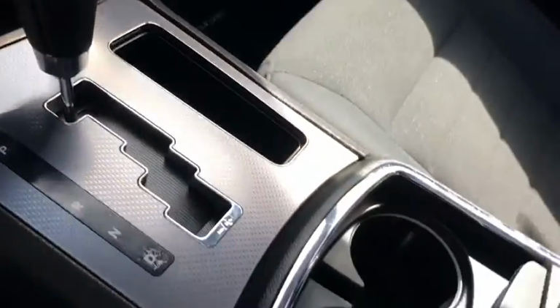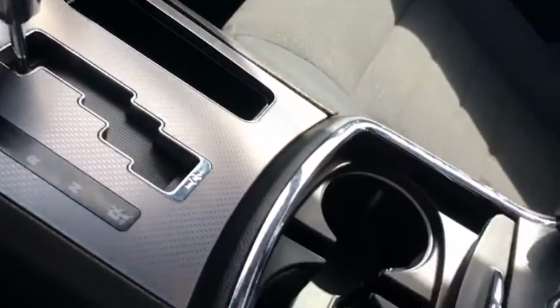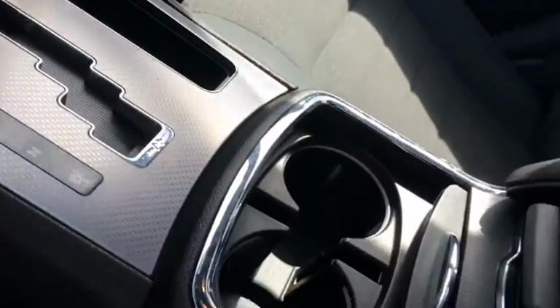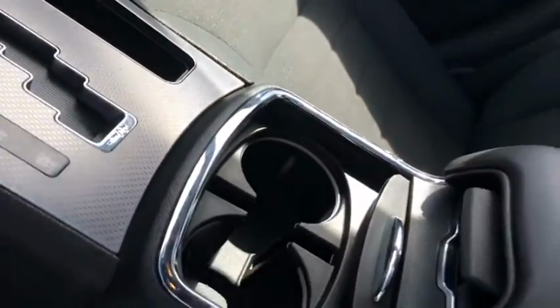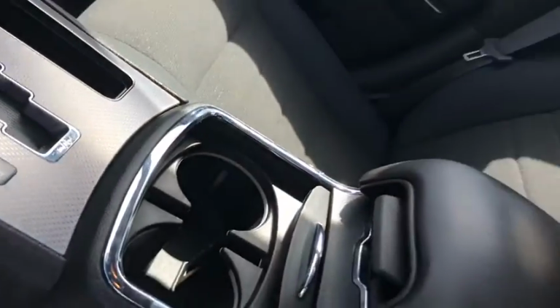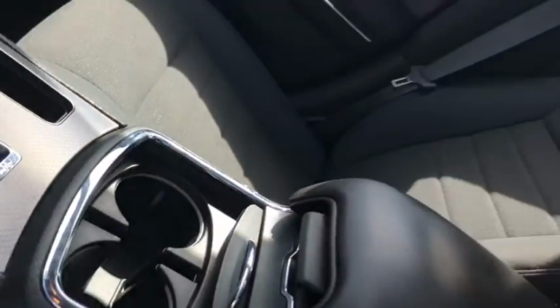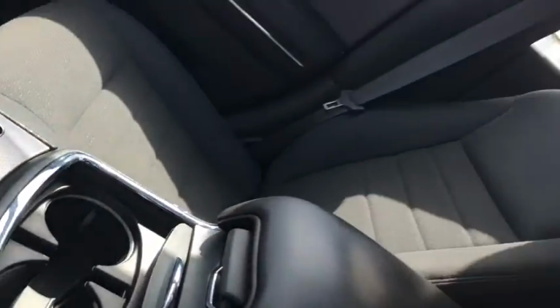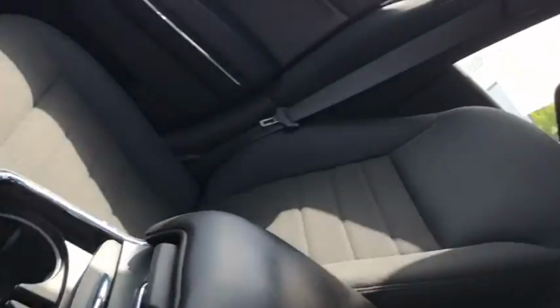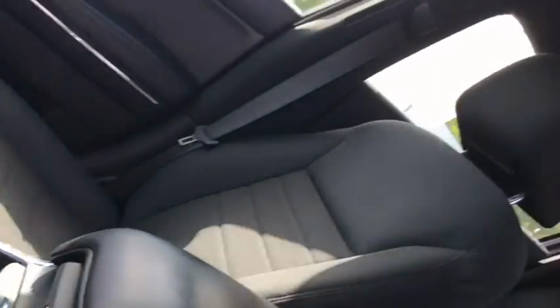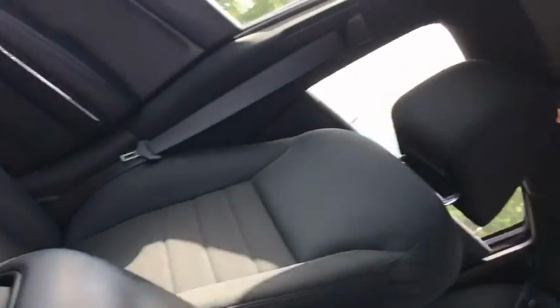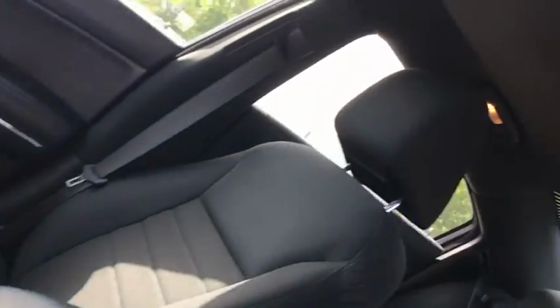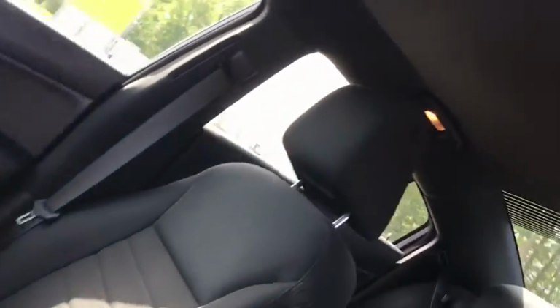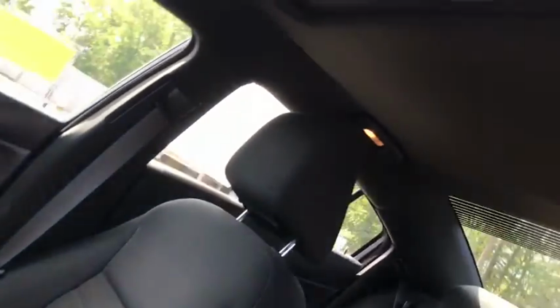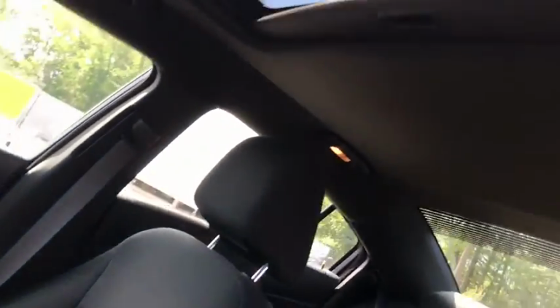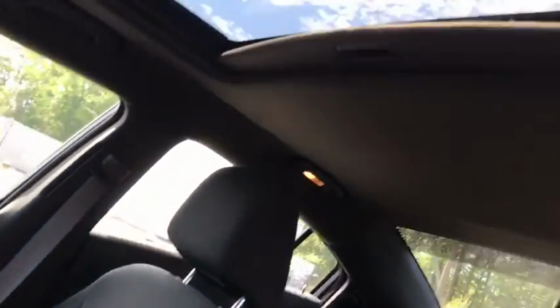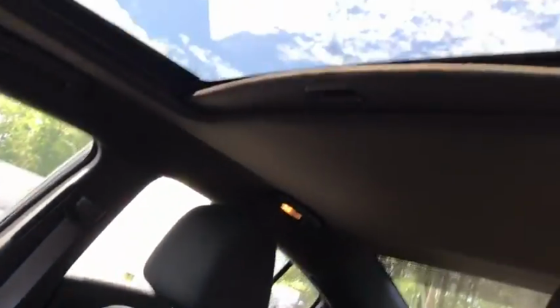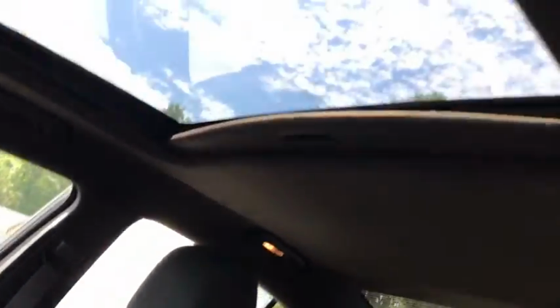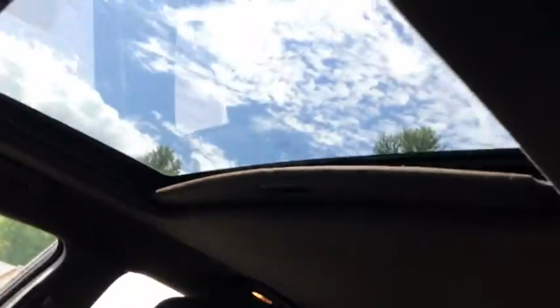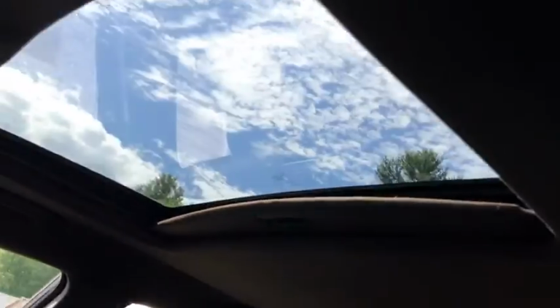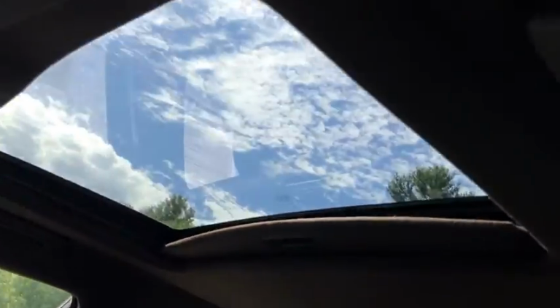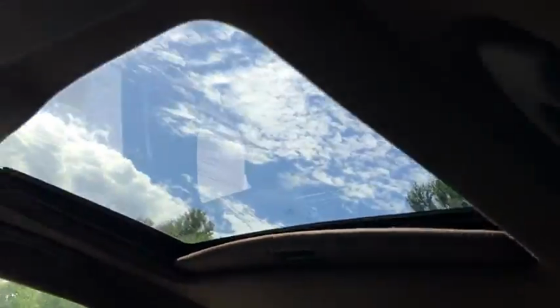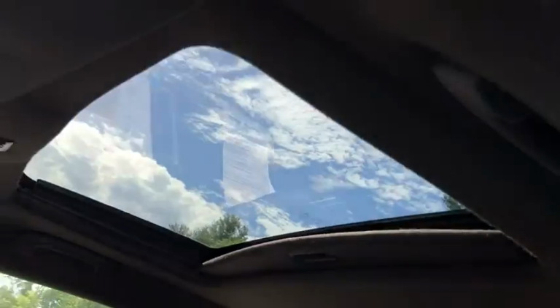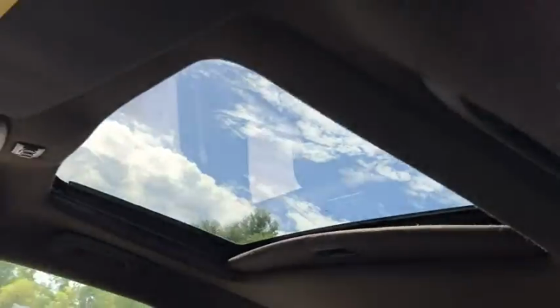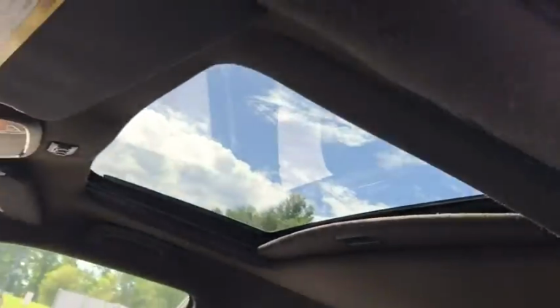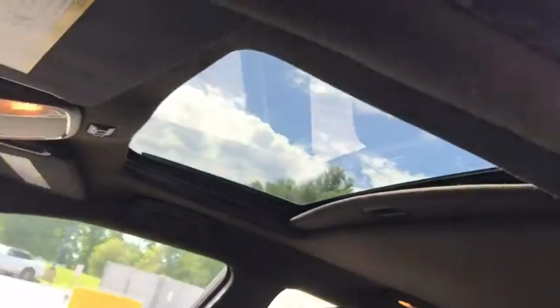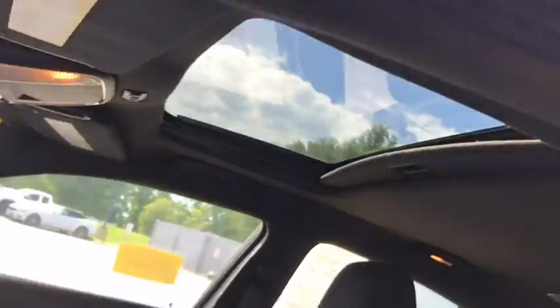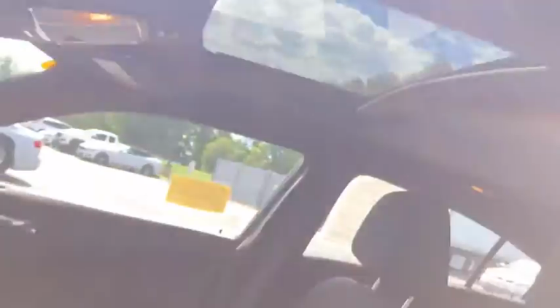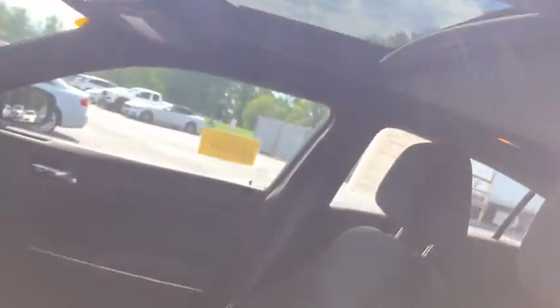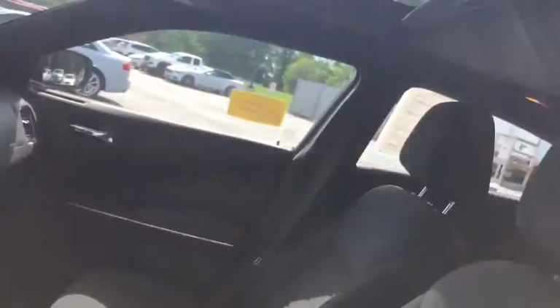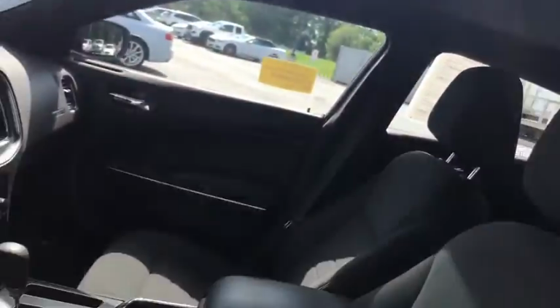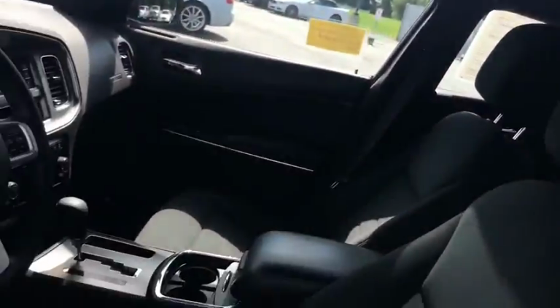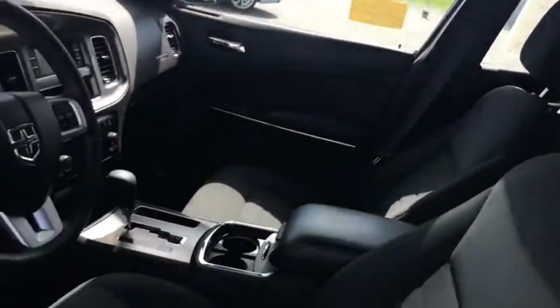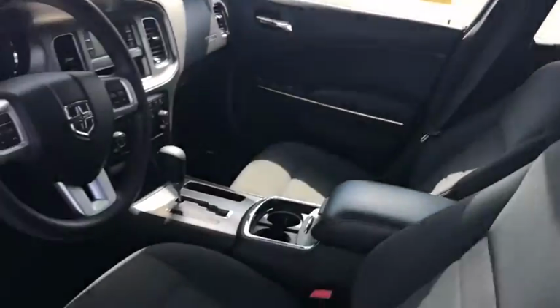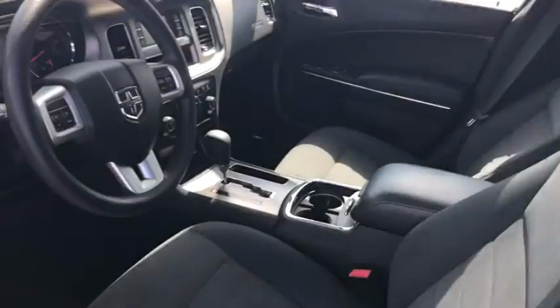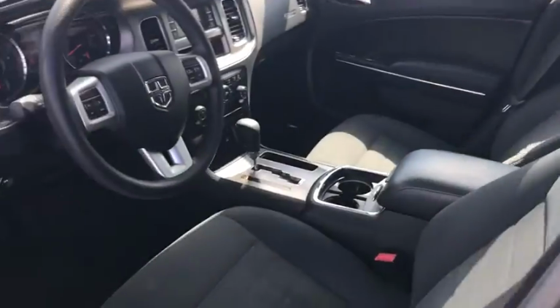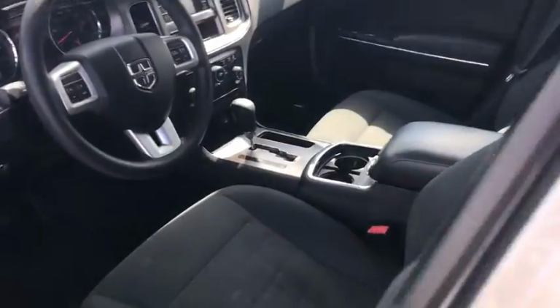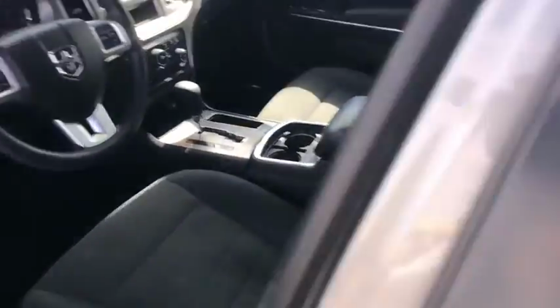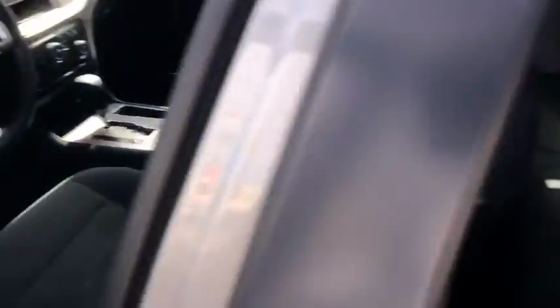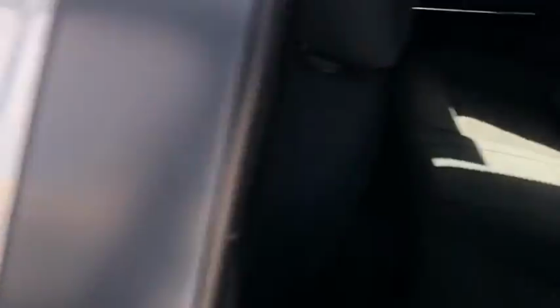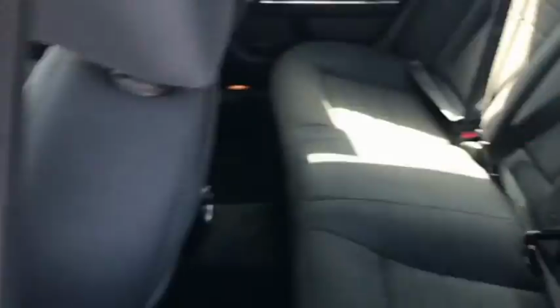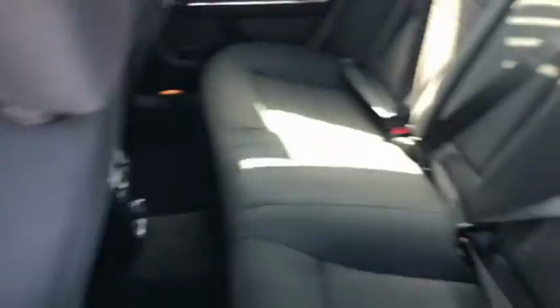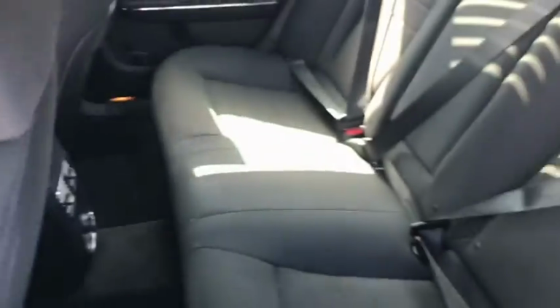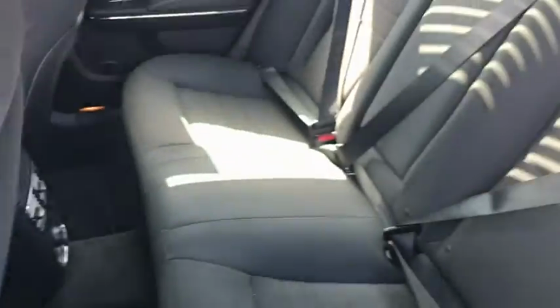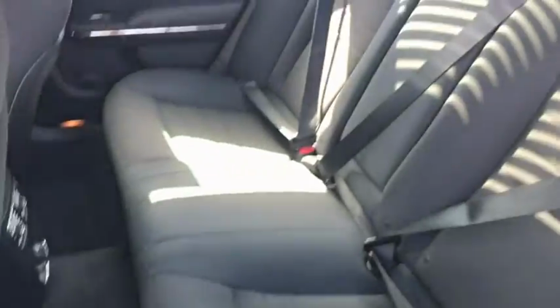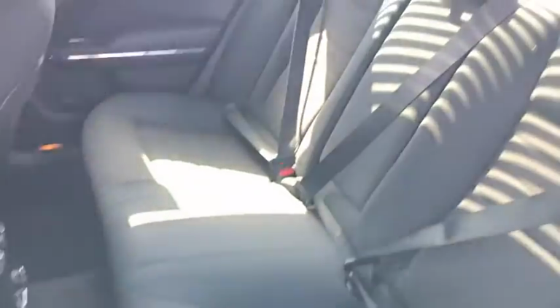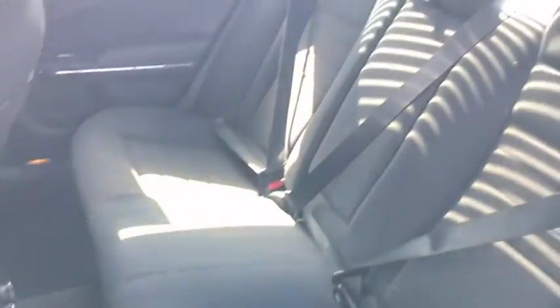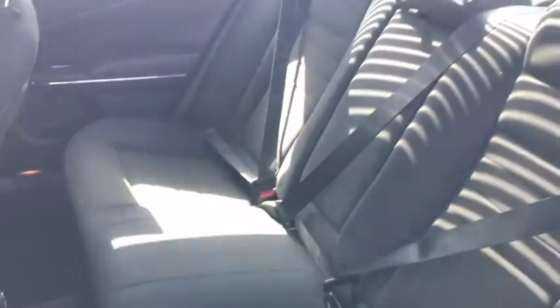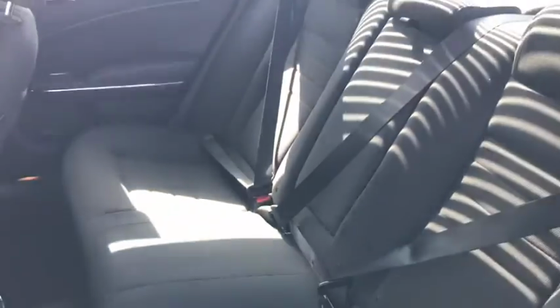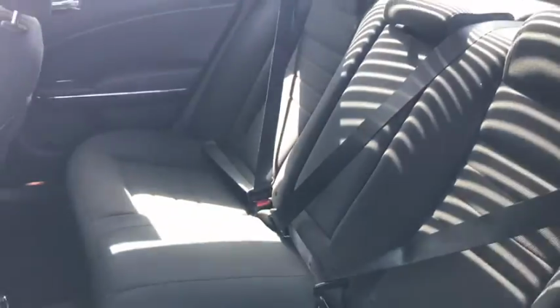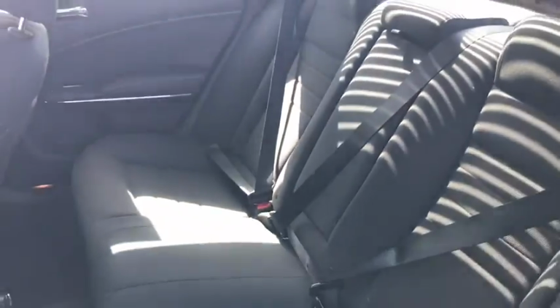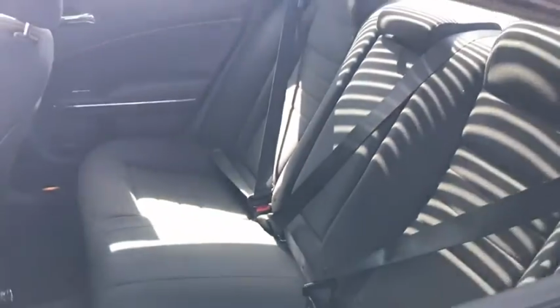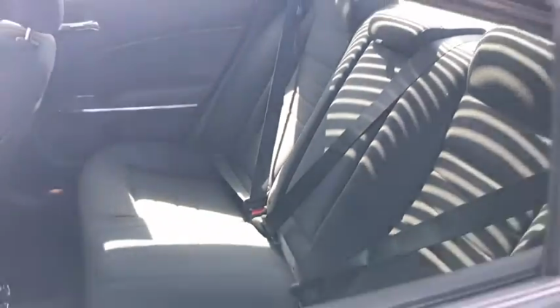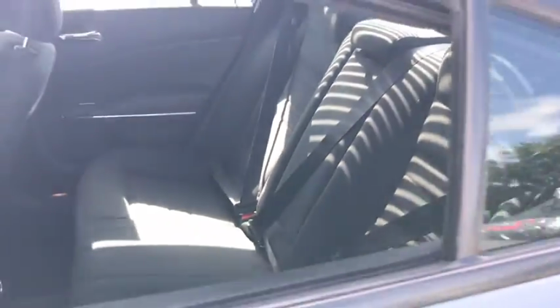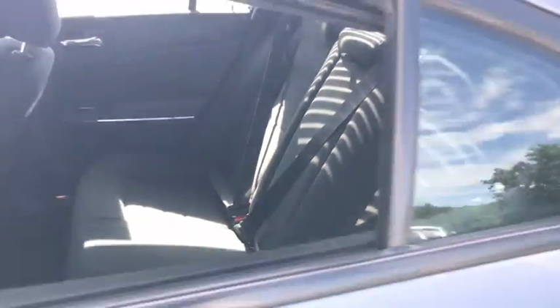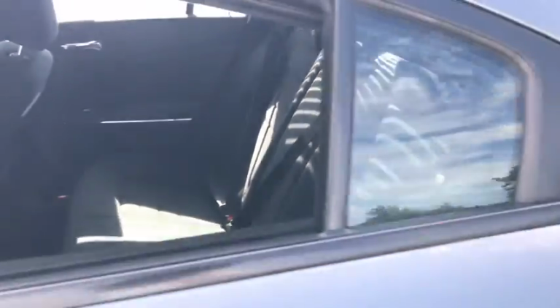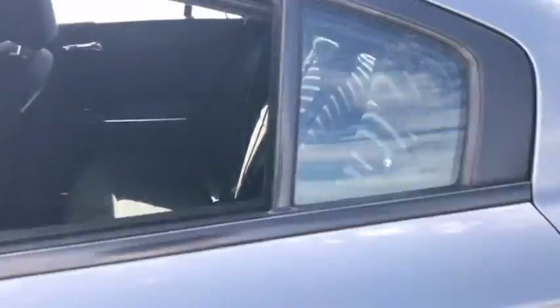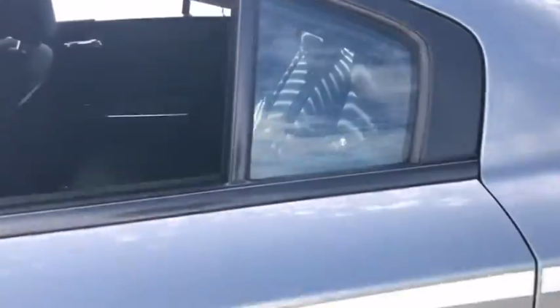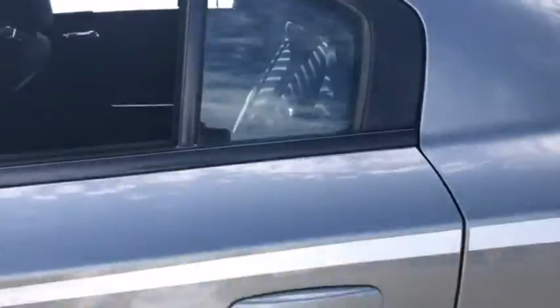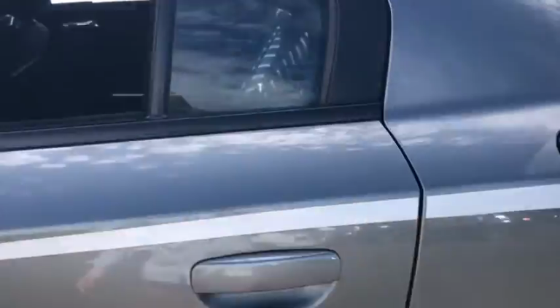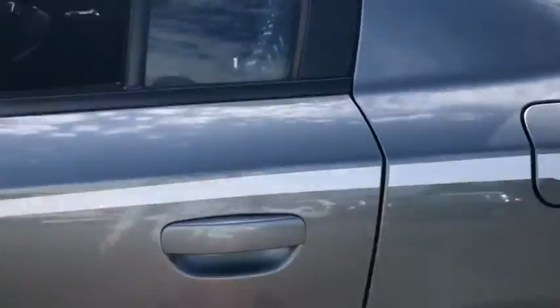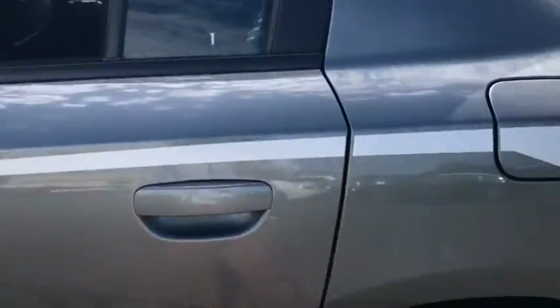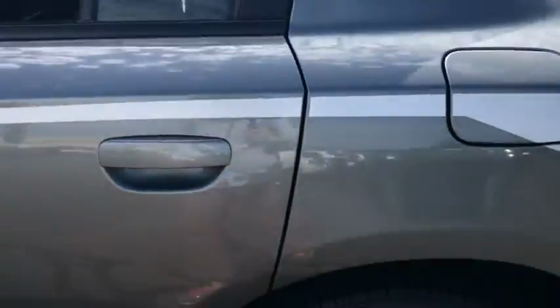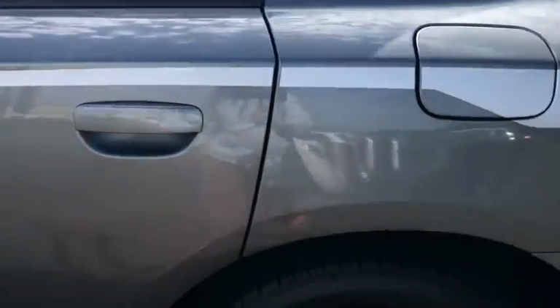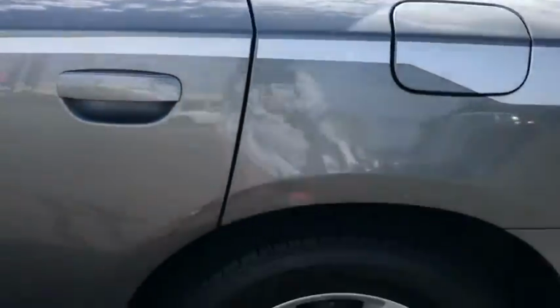Uconnect hands-free group, remote keyless entry, panic alarm, brake assist, overhead console, tachometer.